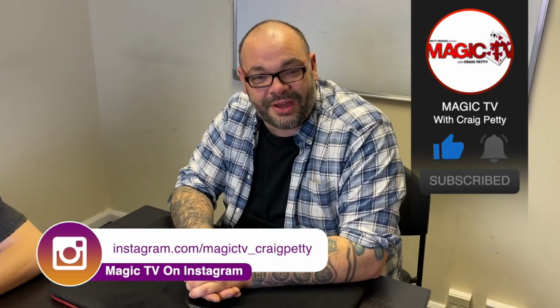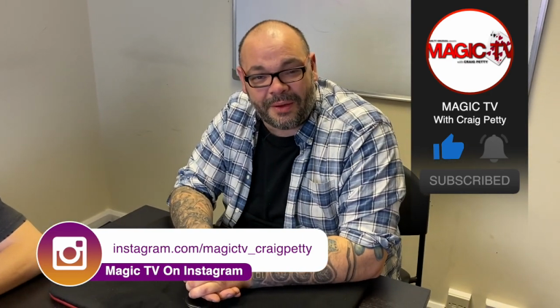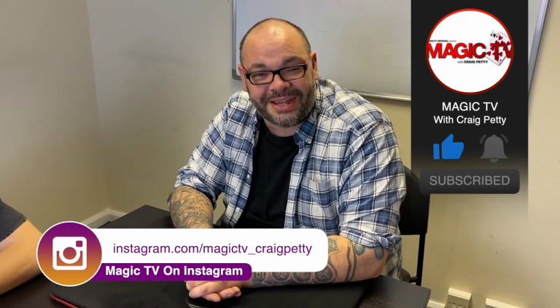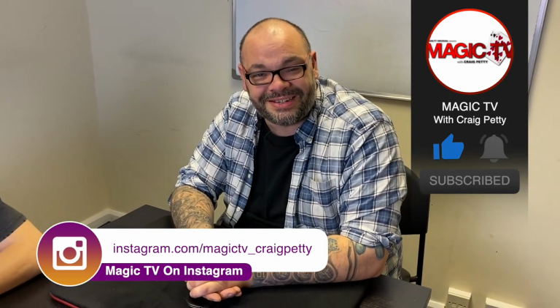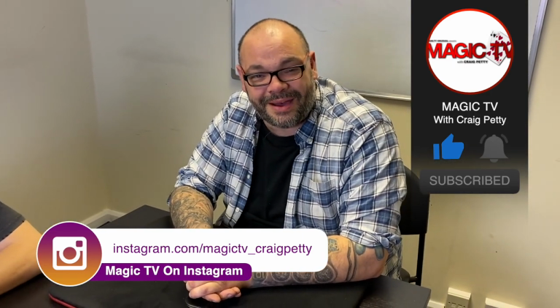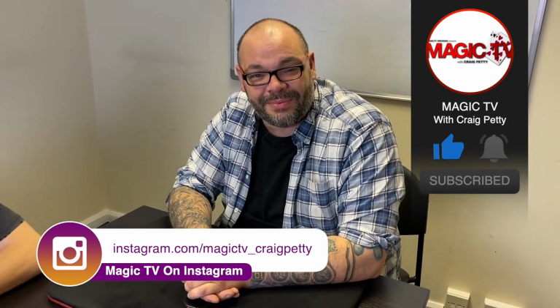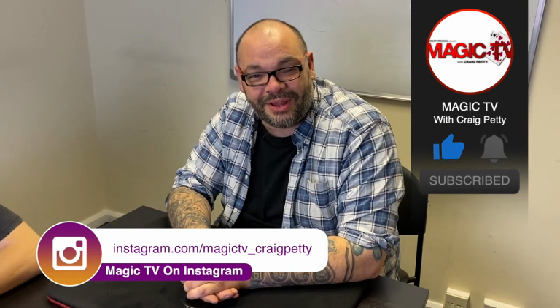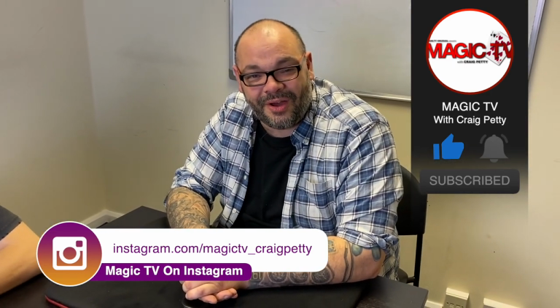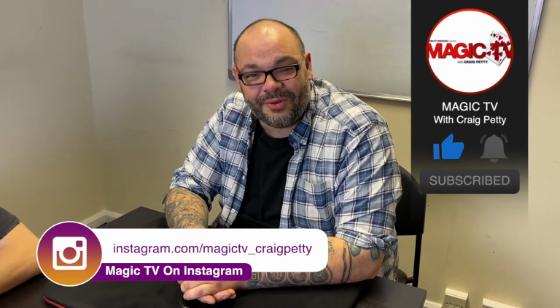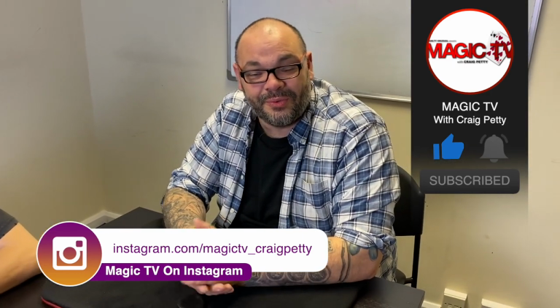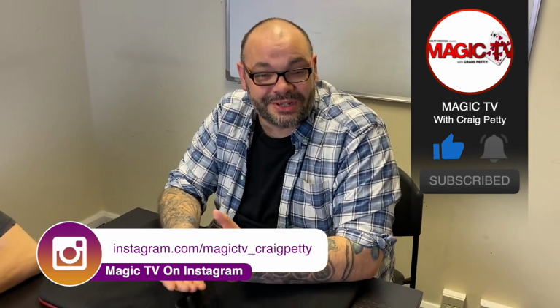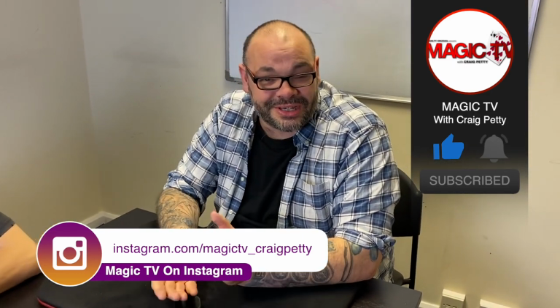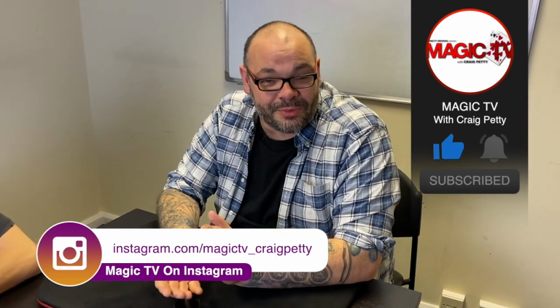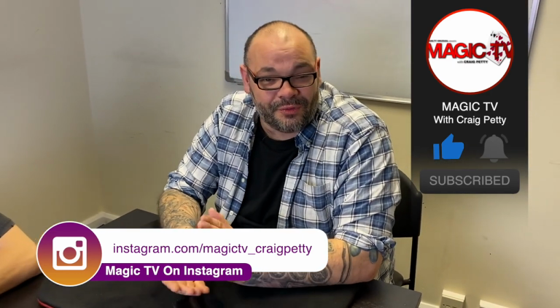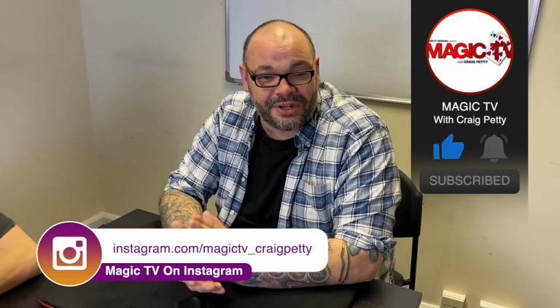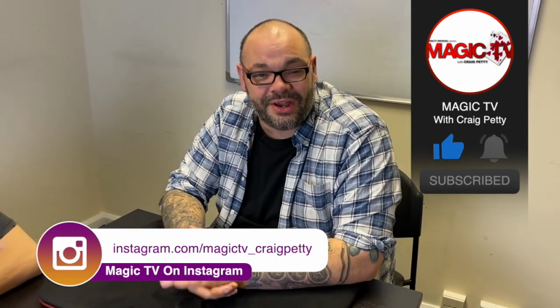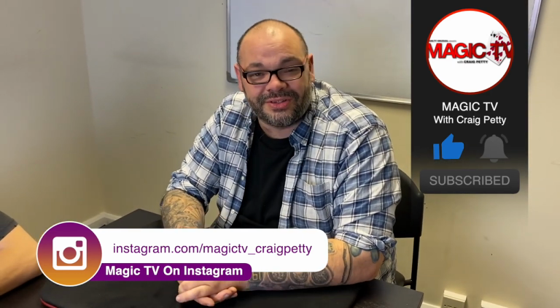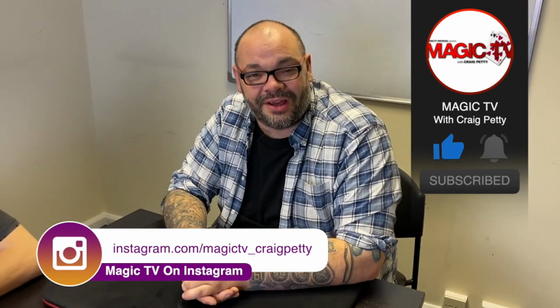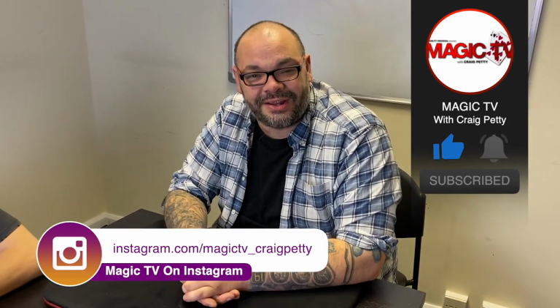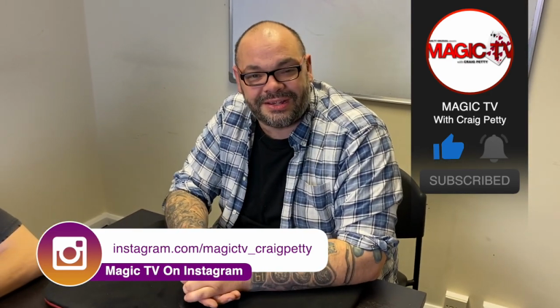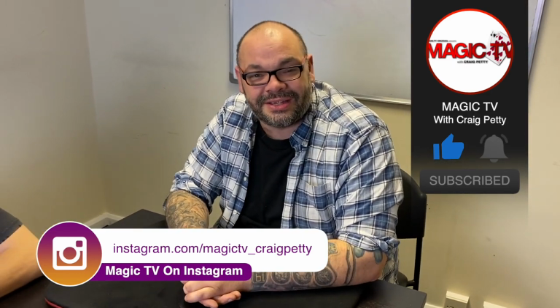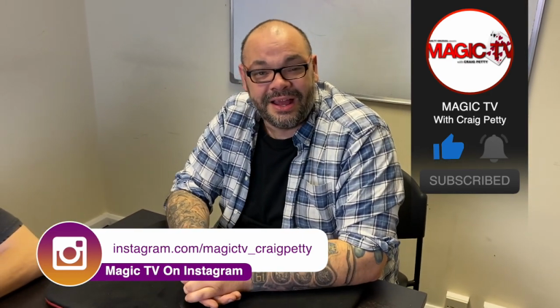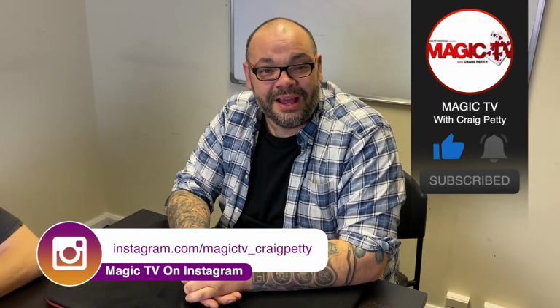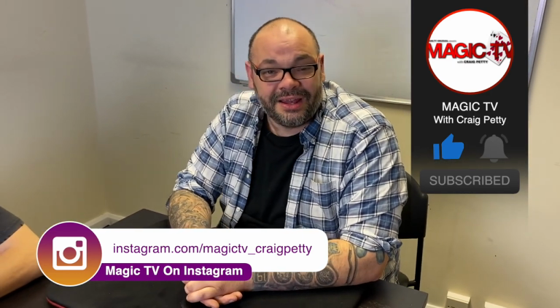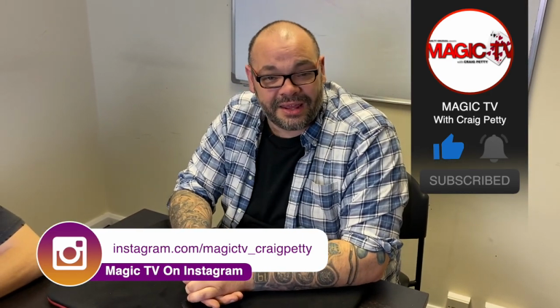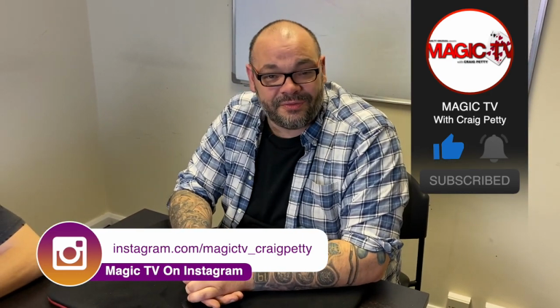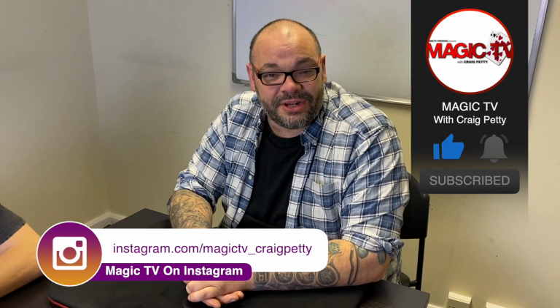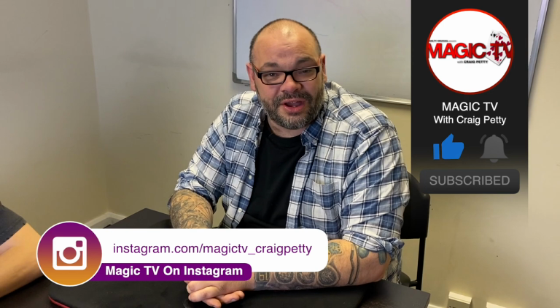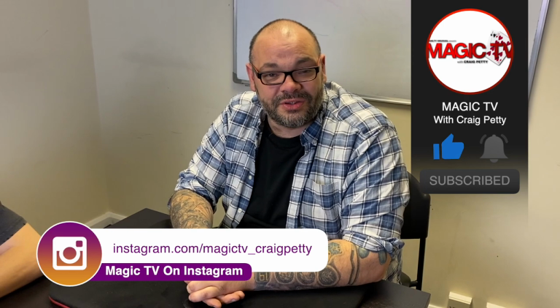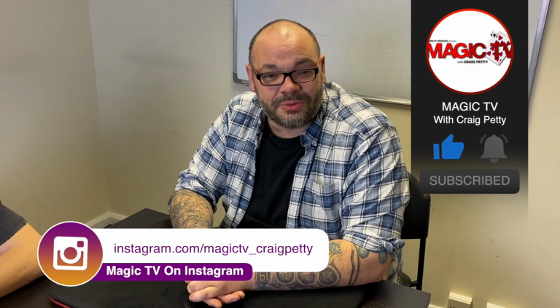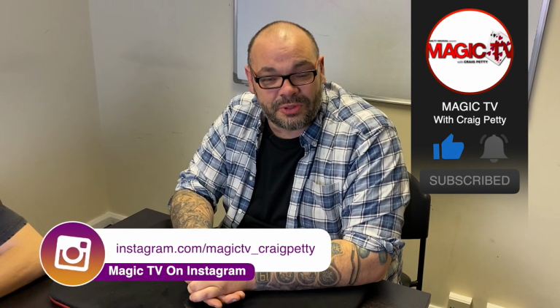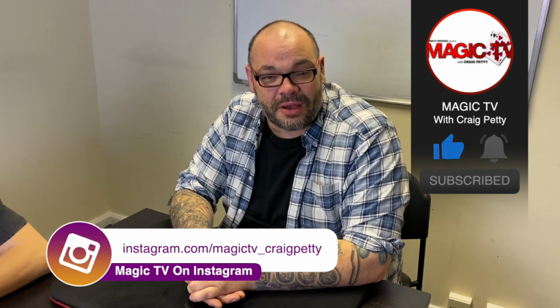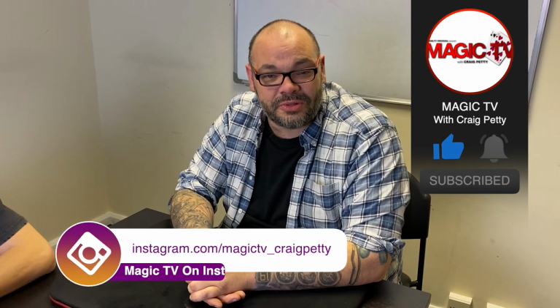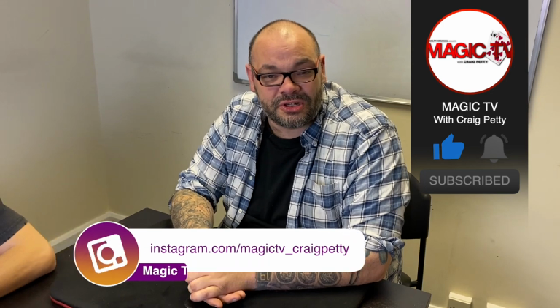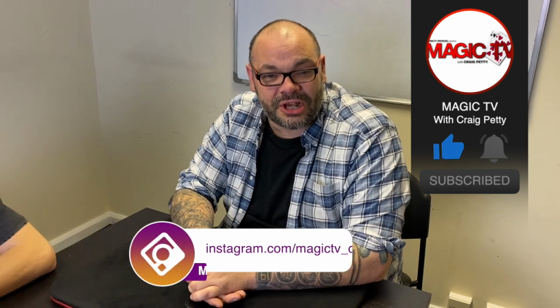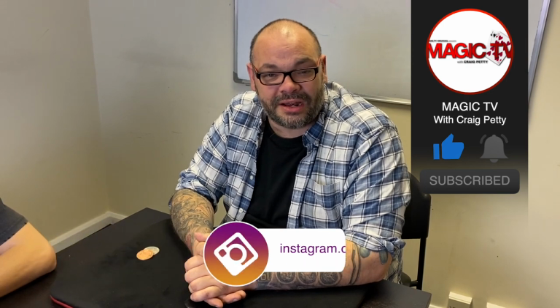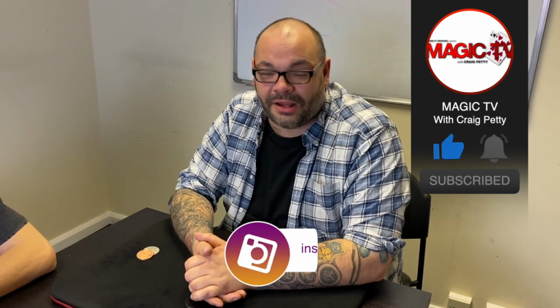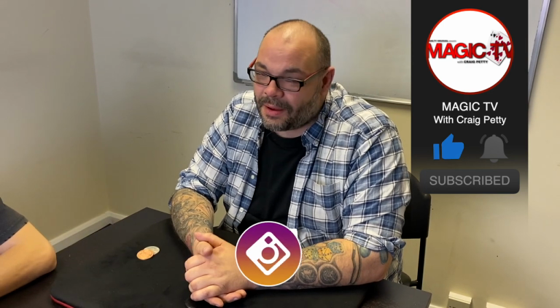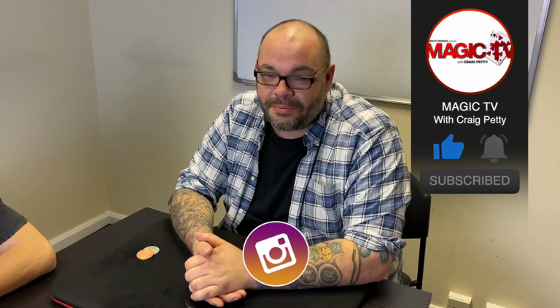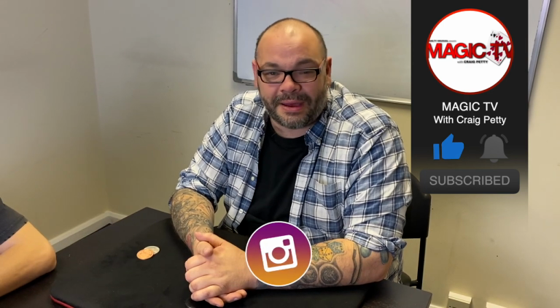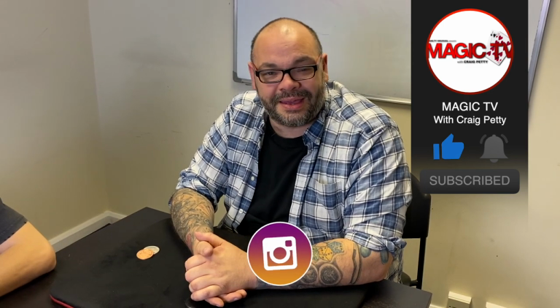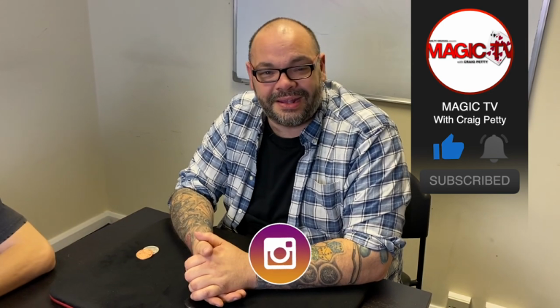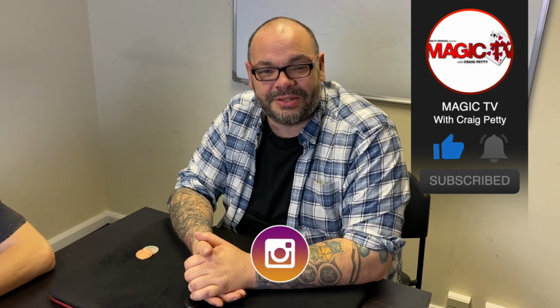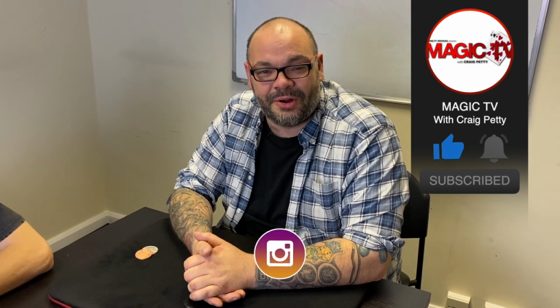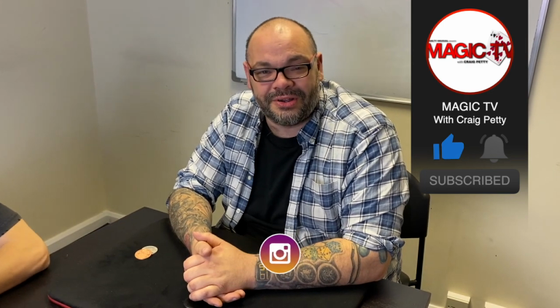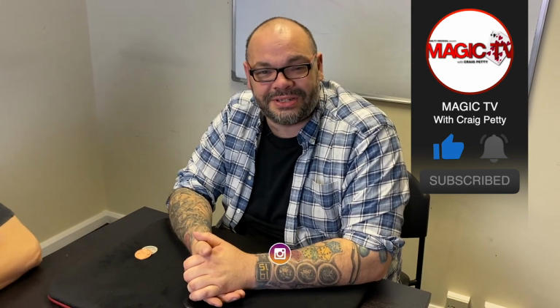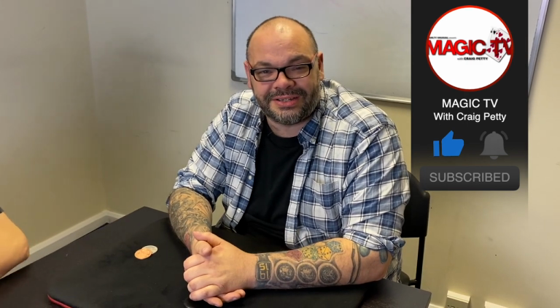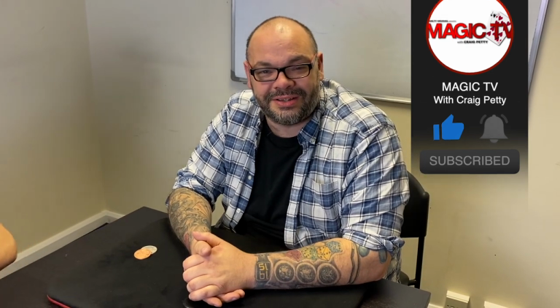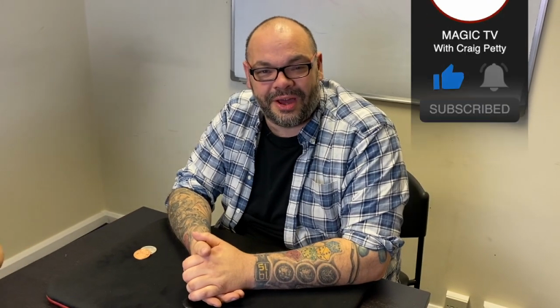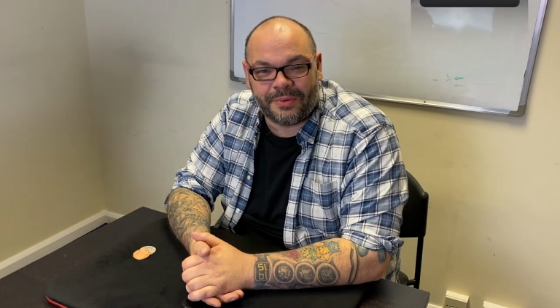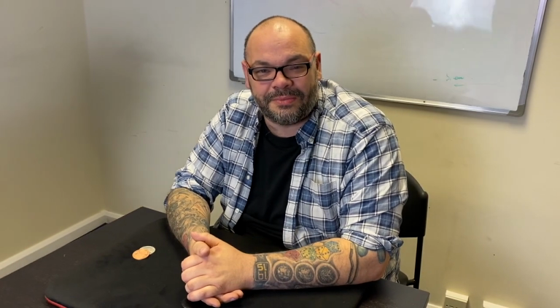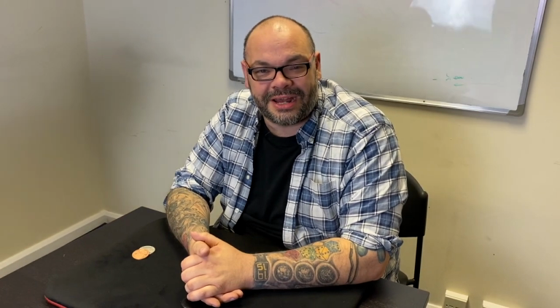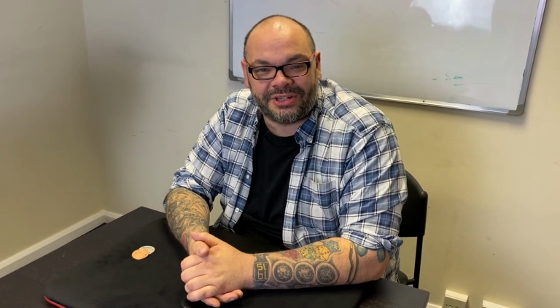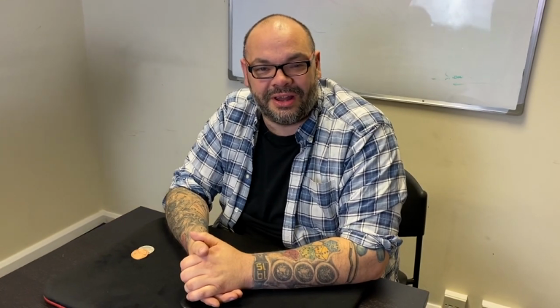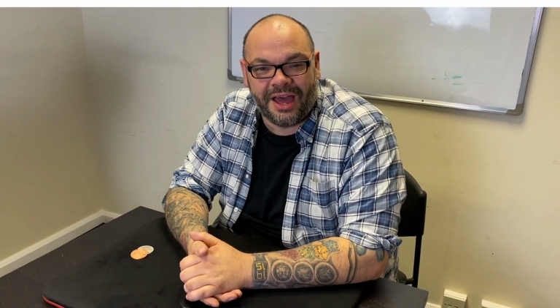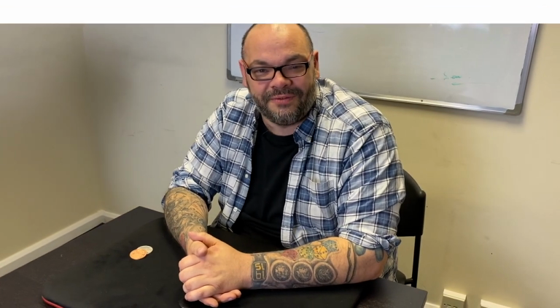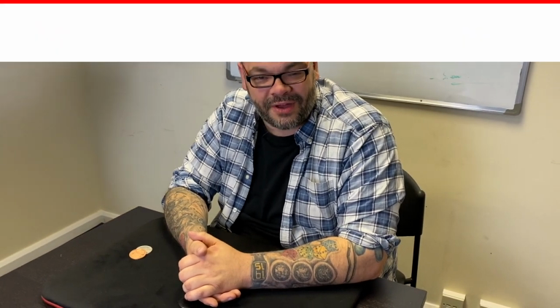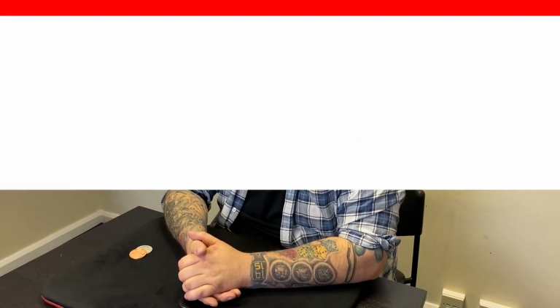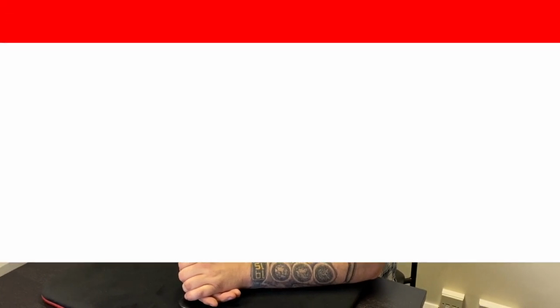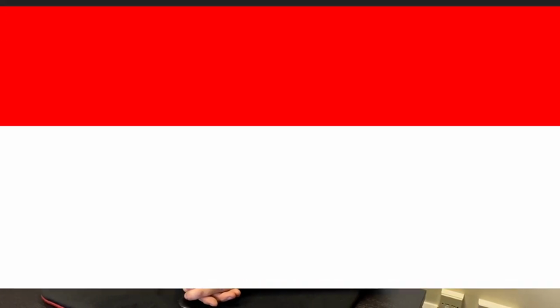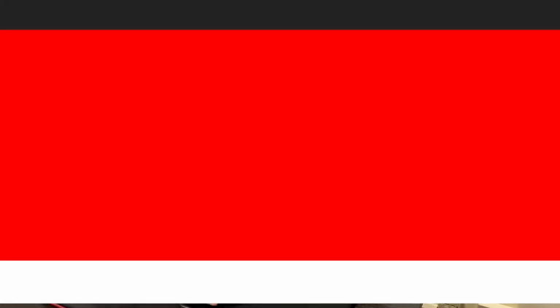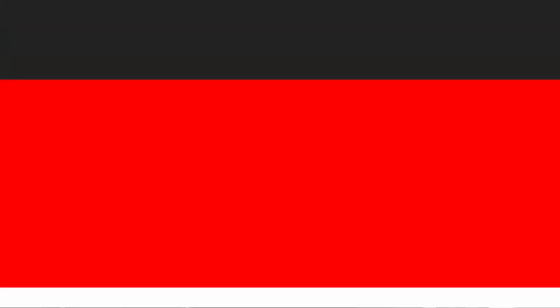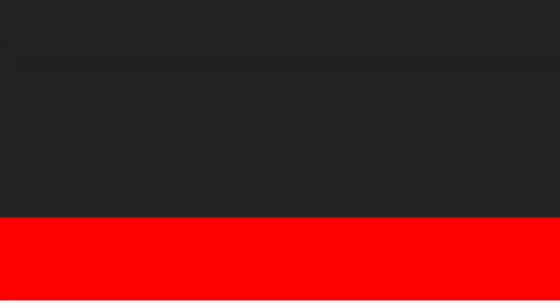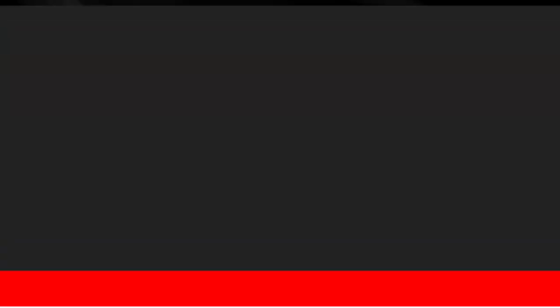If you want to see more videos like this, like the video and subscribe to the channel. I'll be back again tomorrow at six o'clock with Magic Live. I'll see you then.